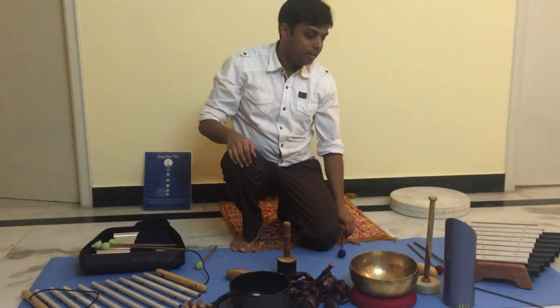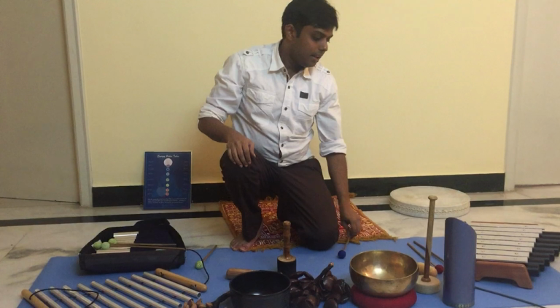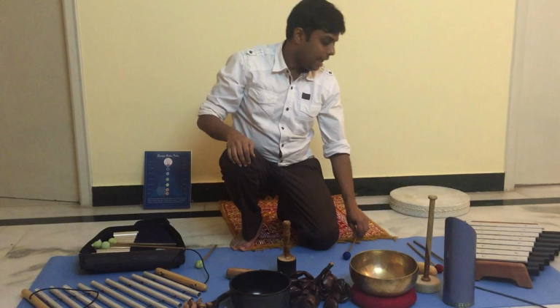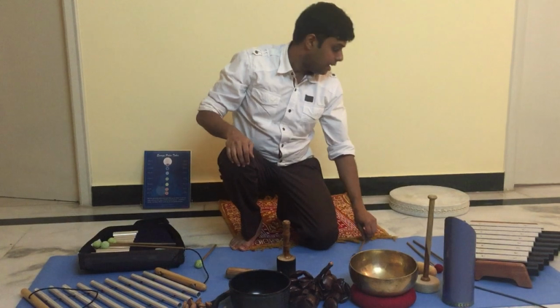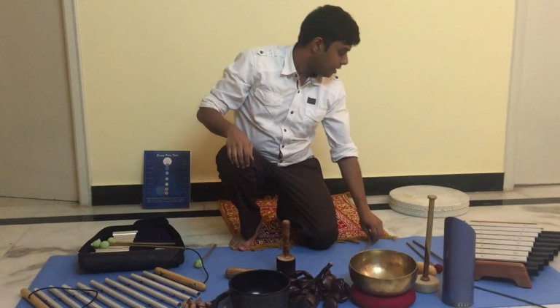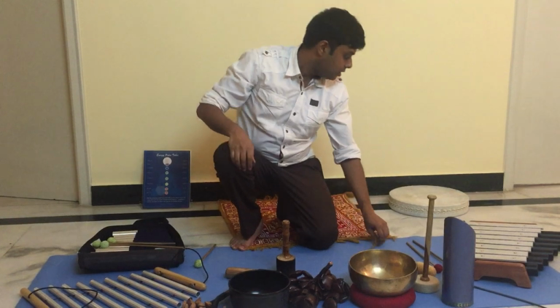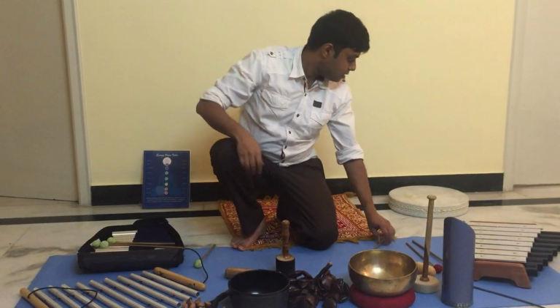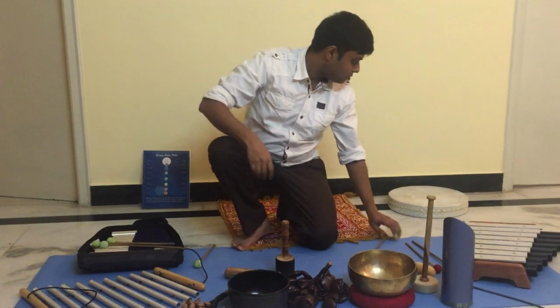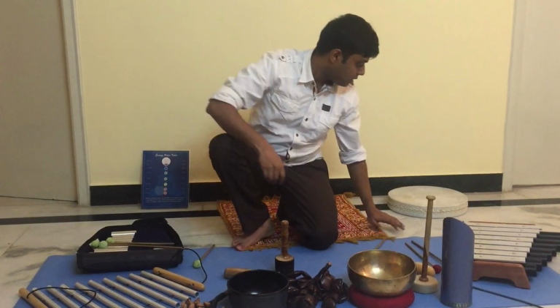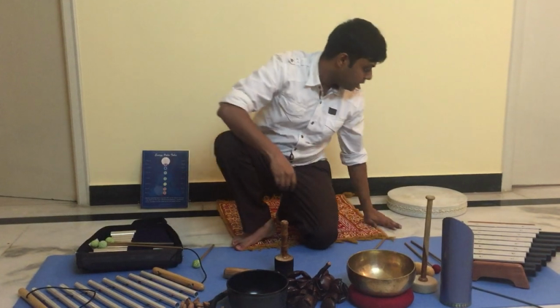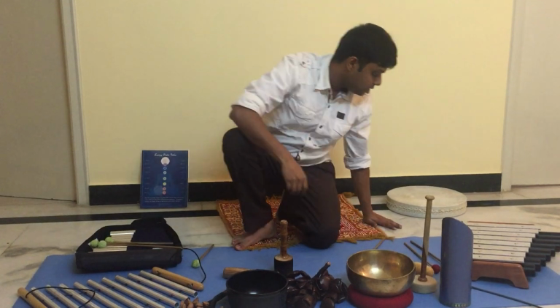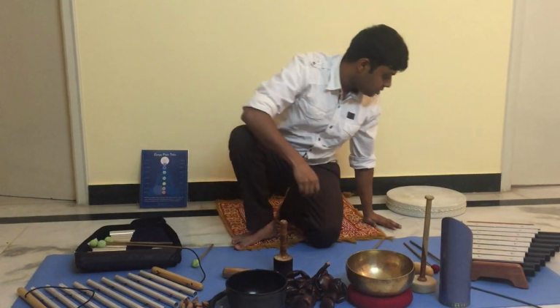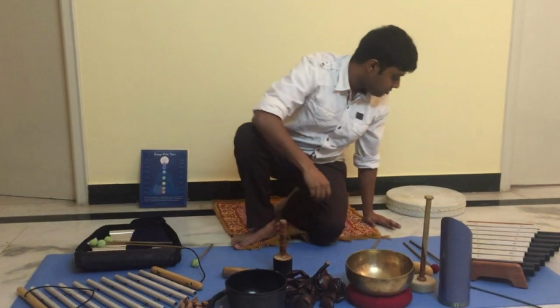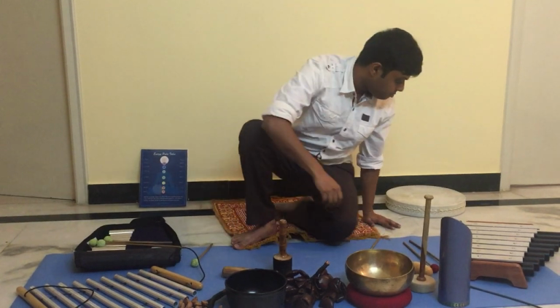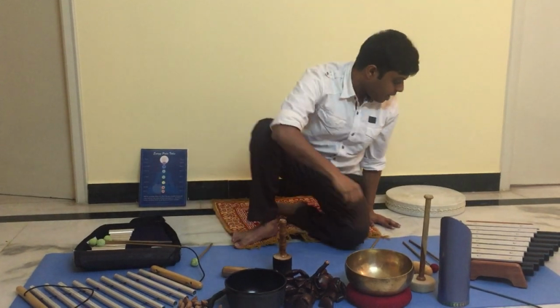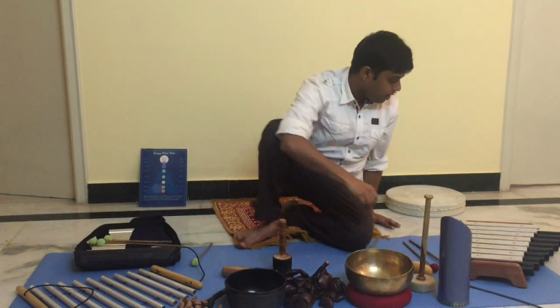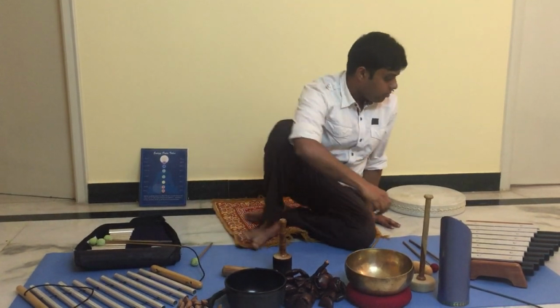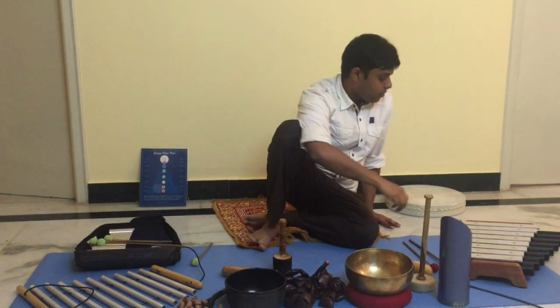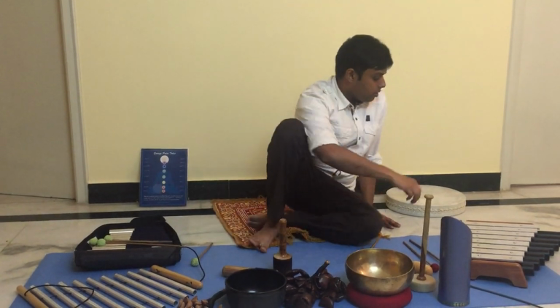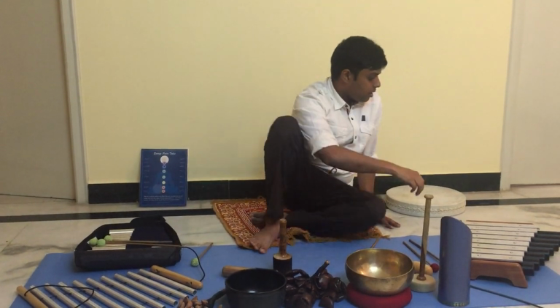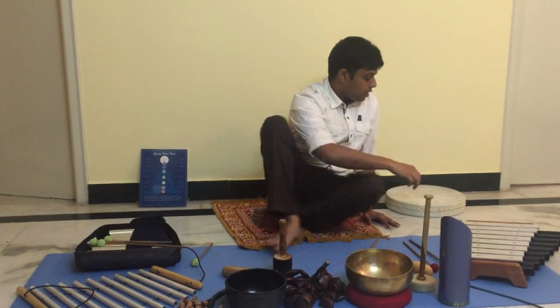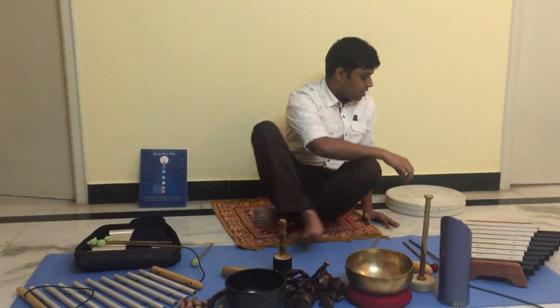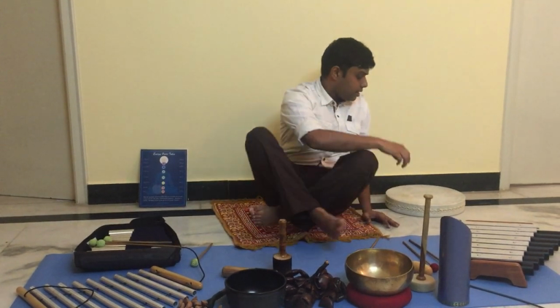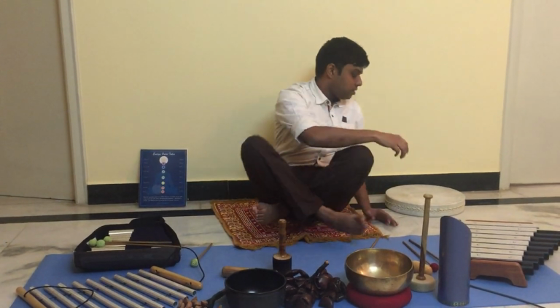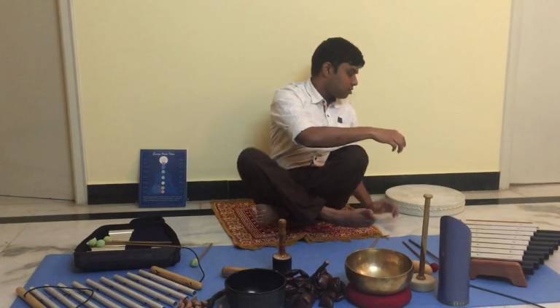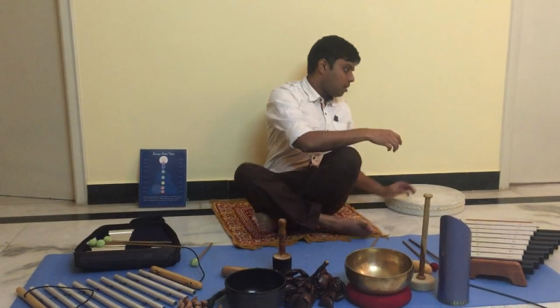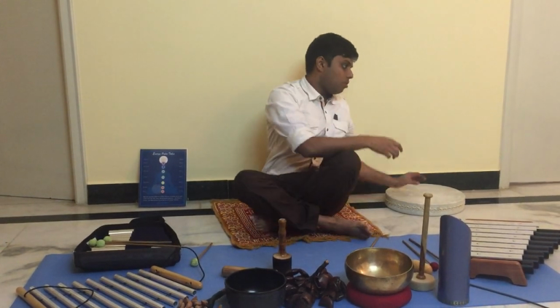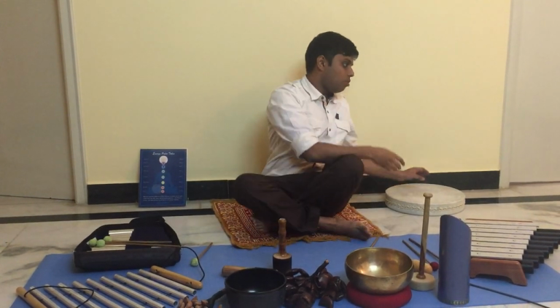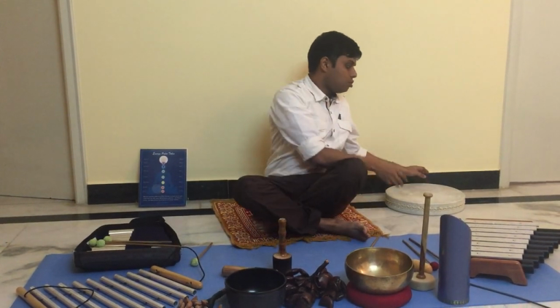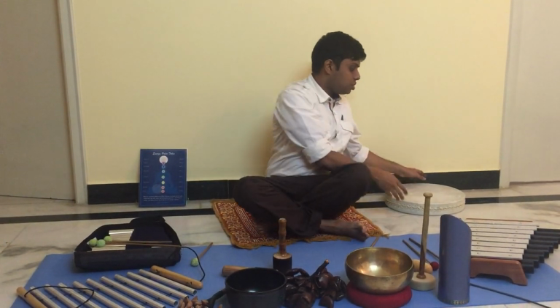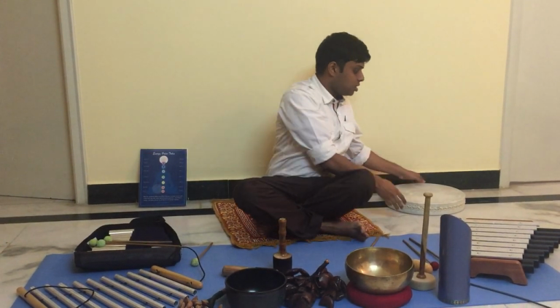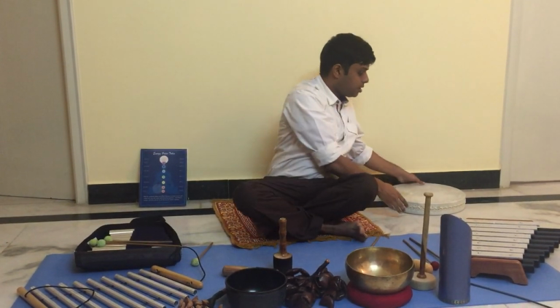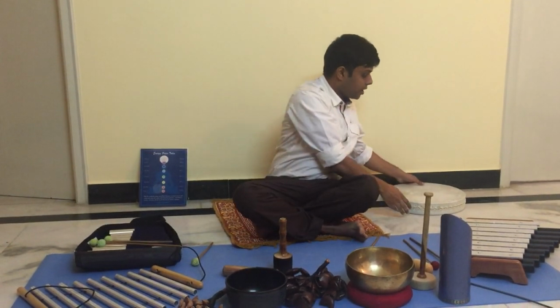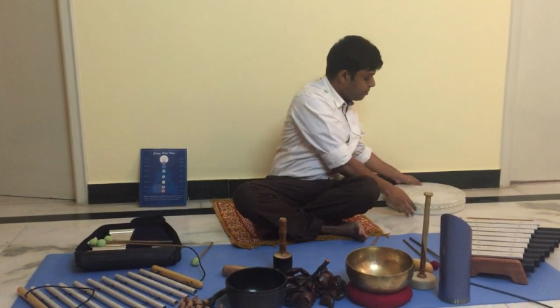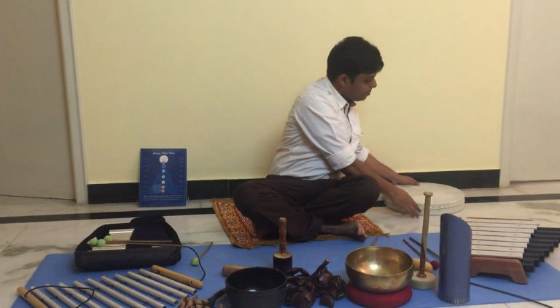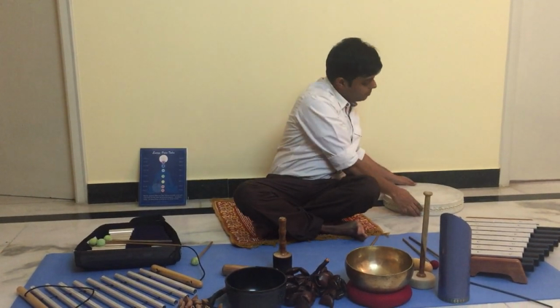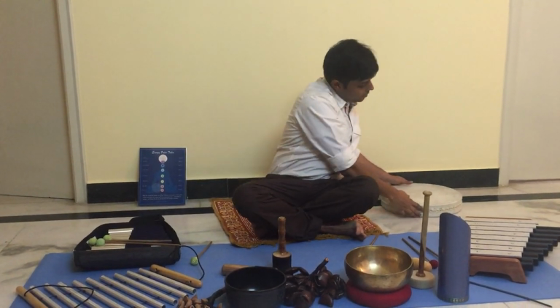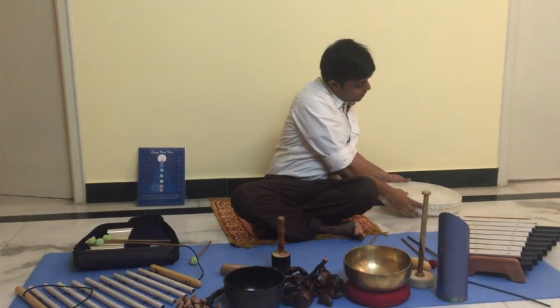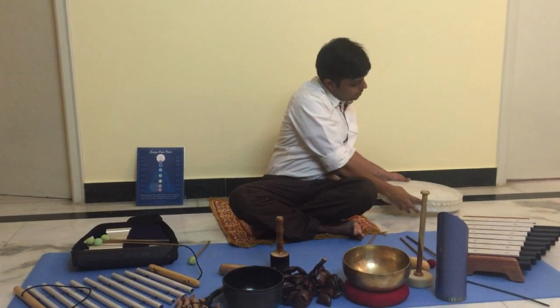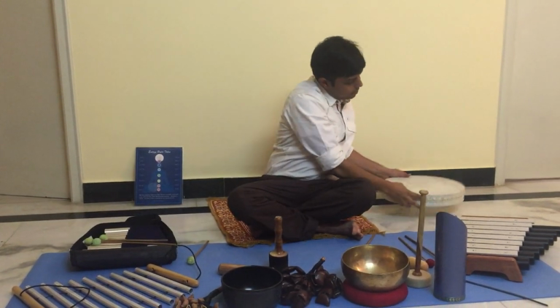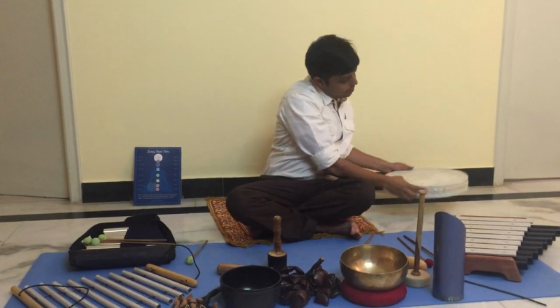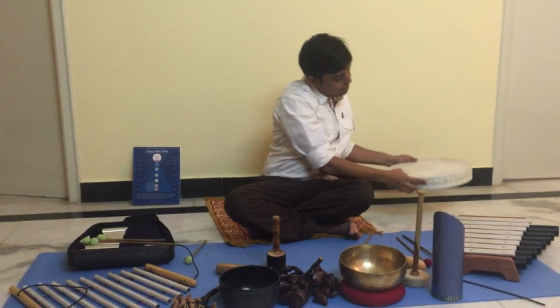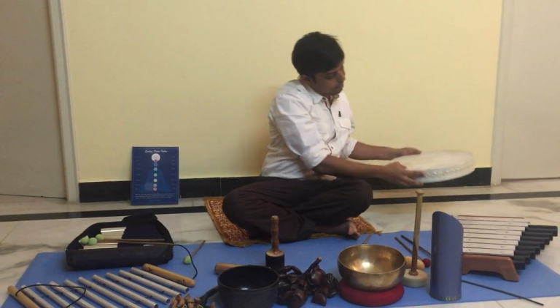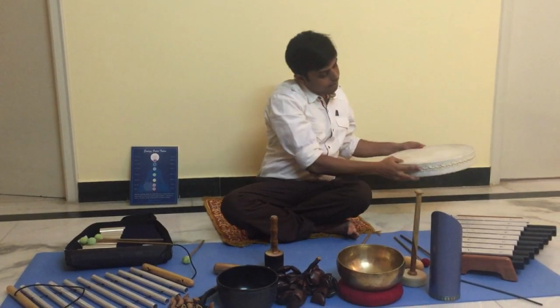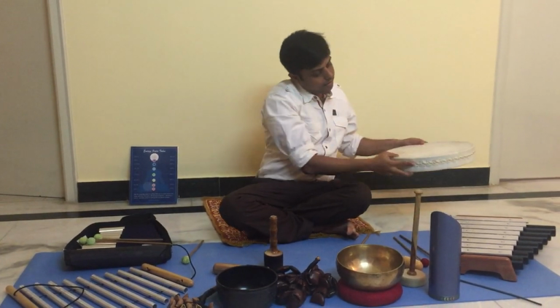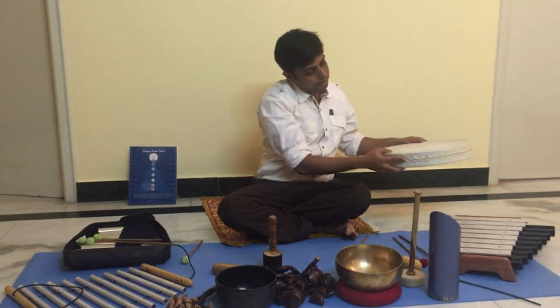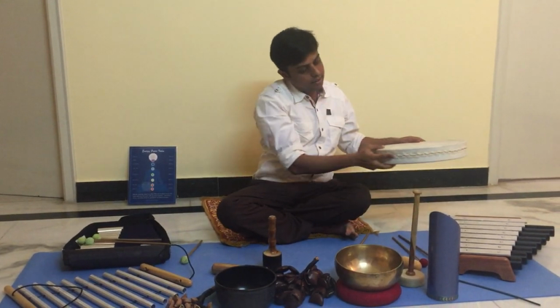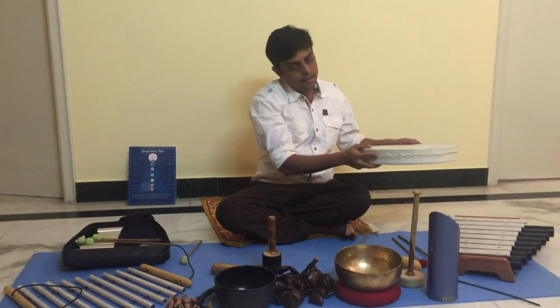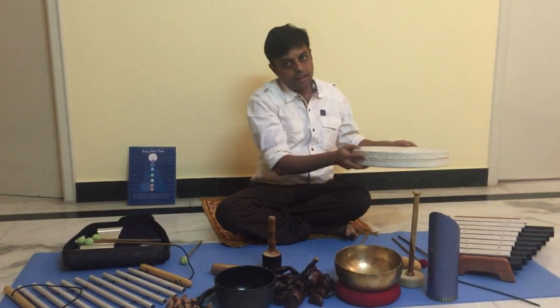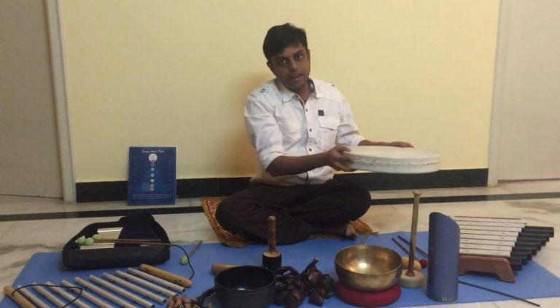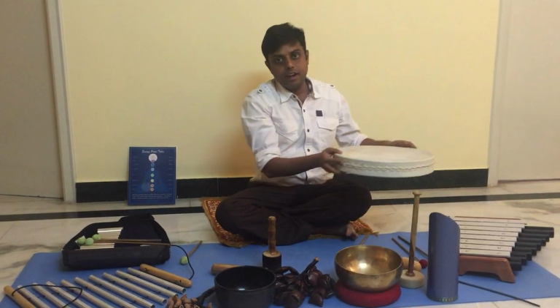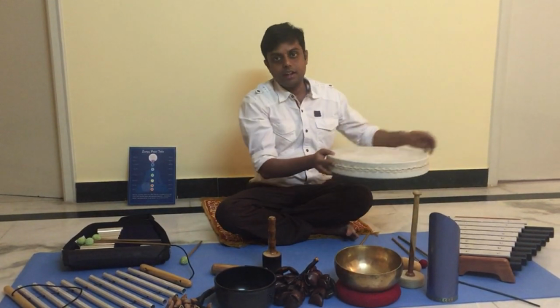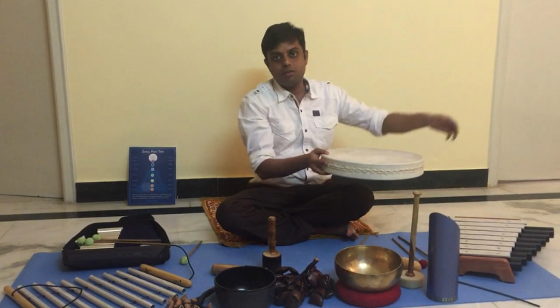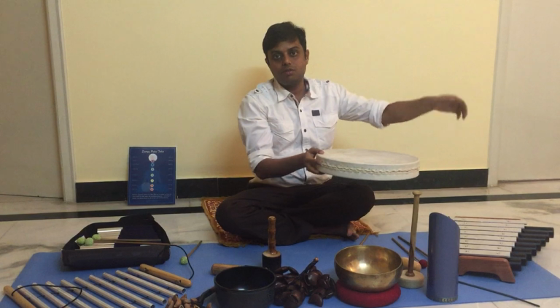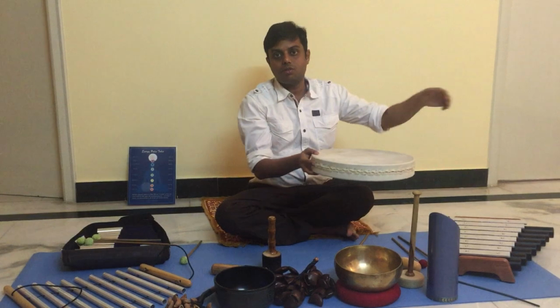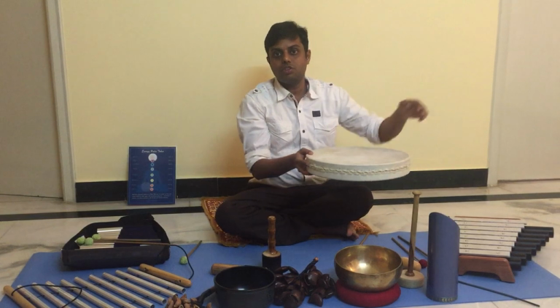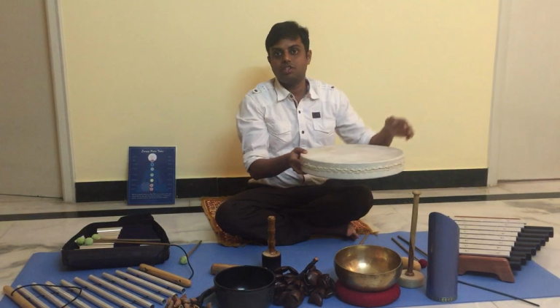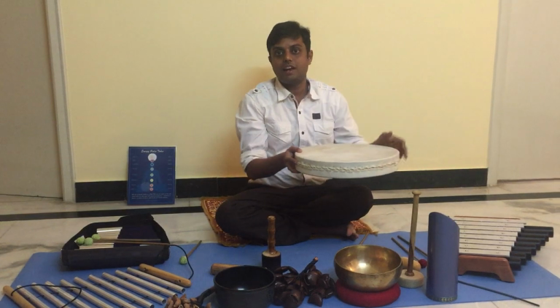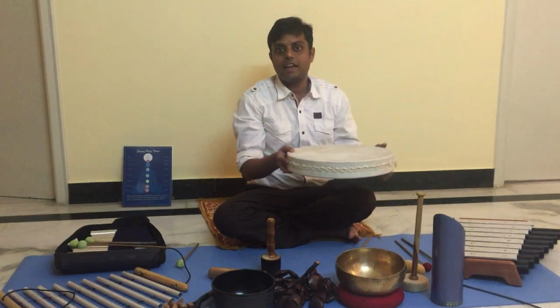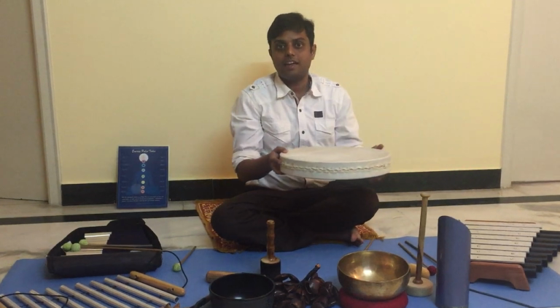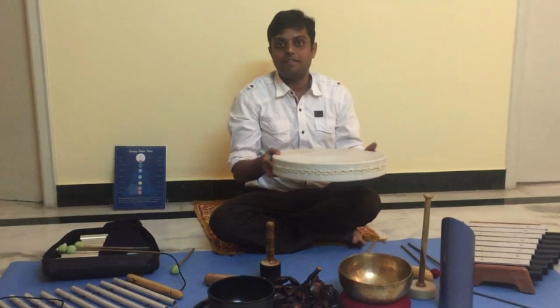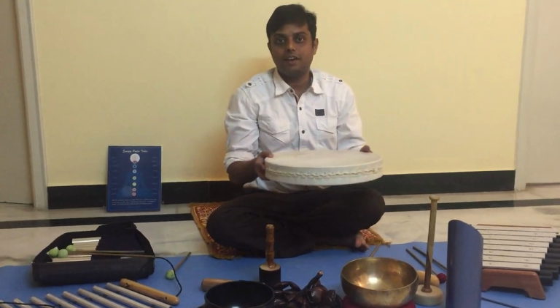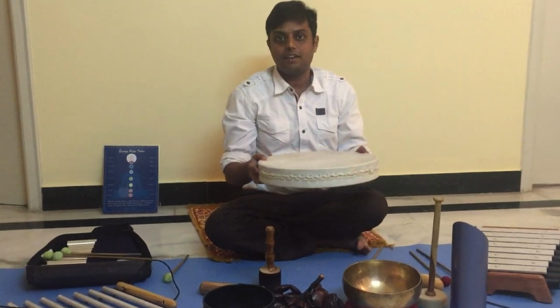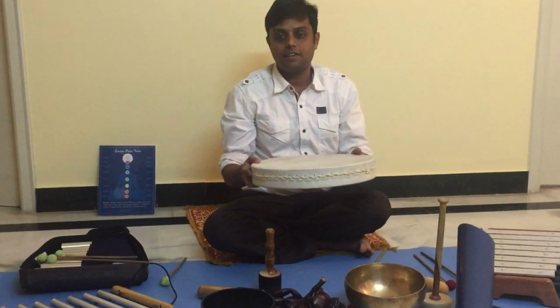And this one is my favourite — it's called the Ocean Drum. It gives an ocean-like sound.